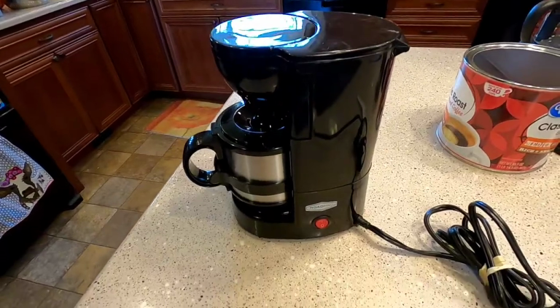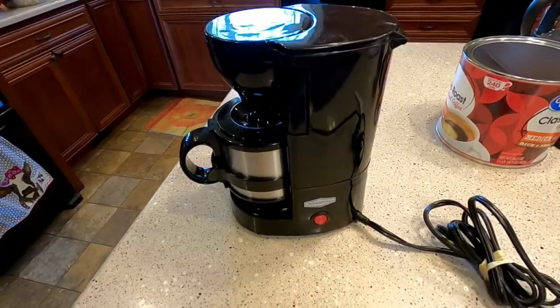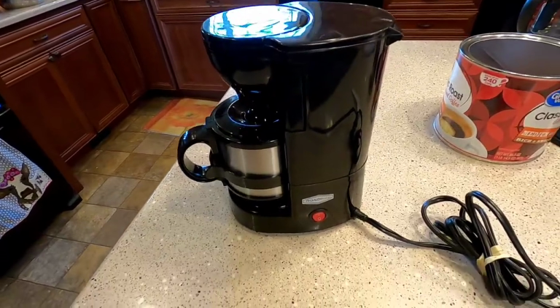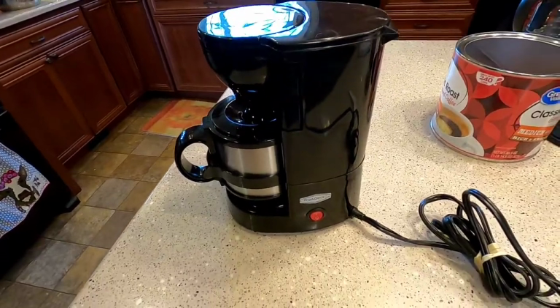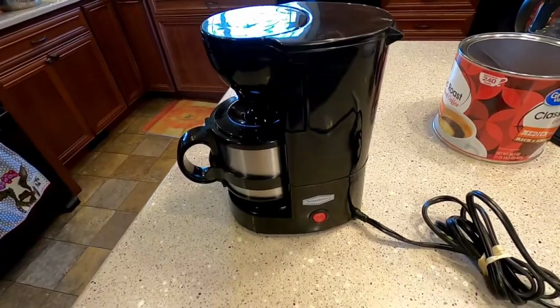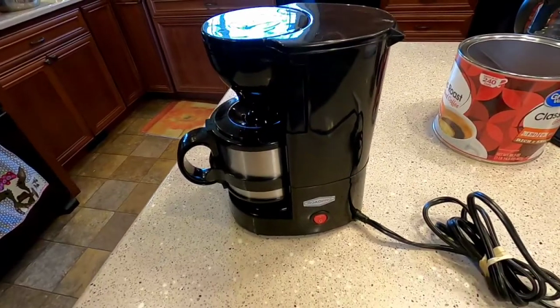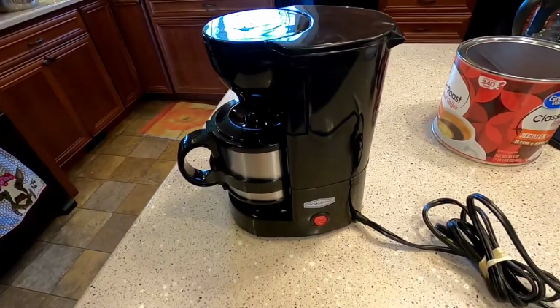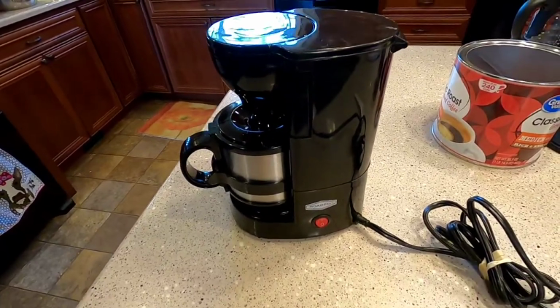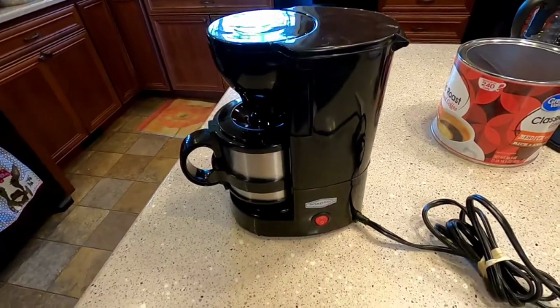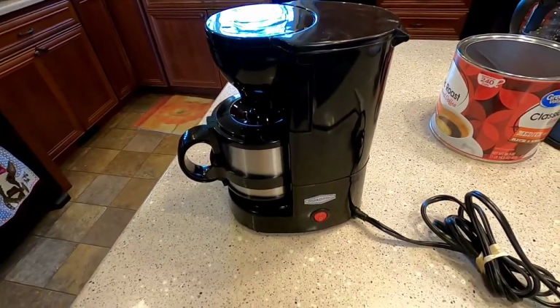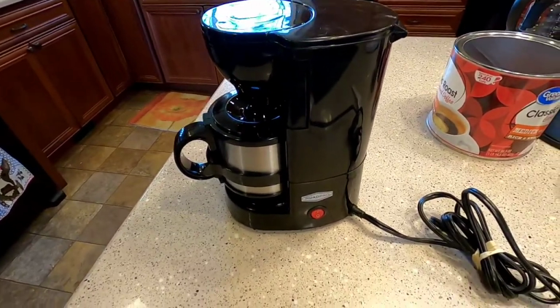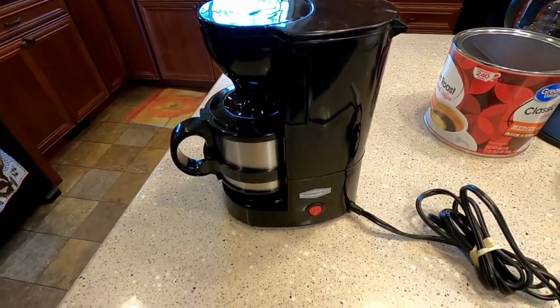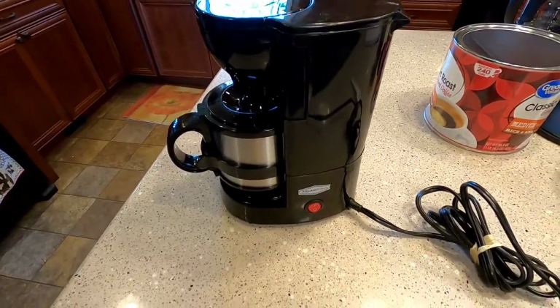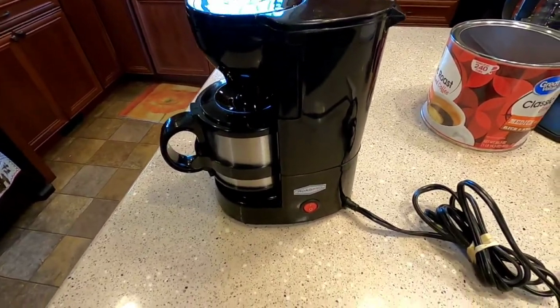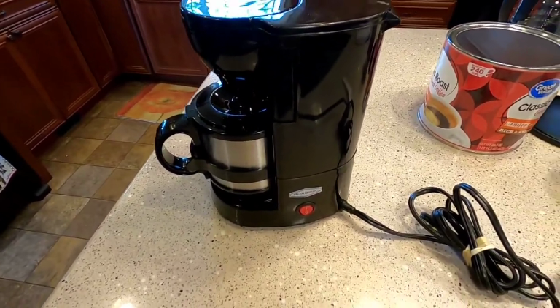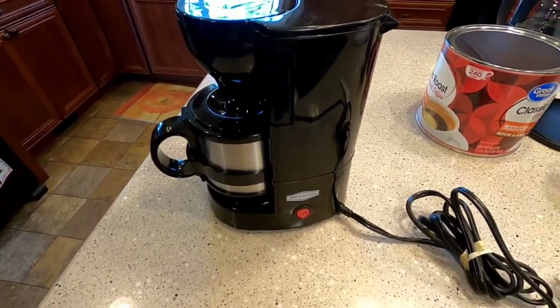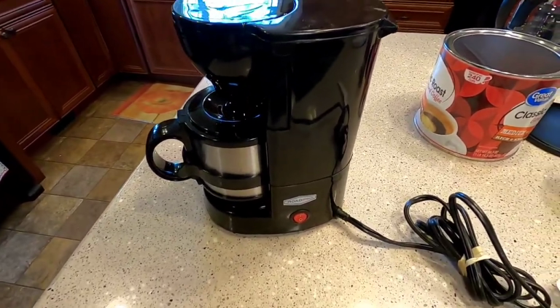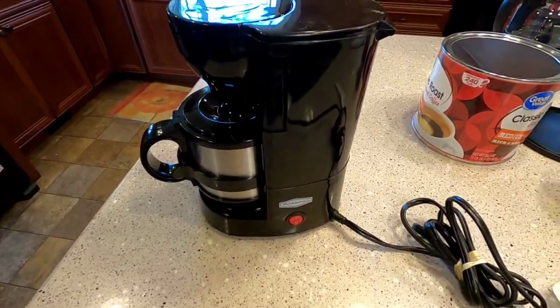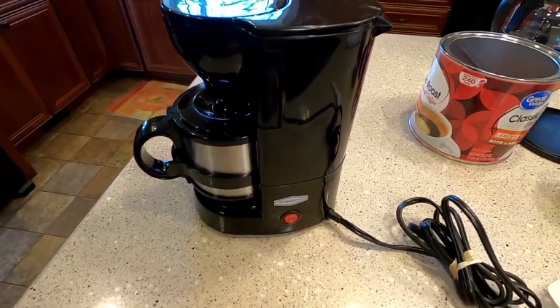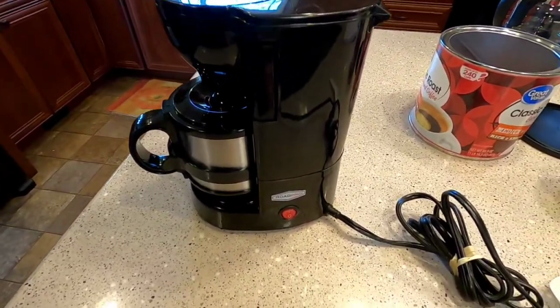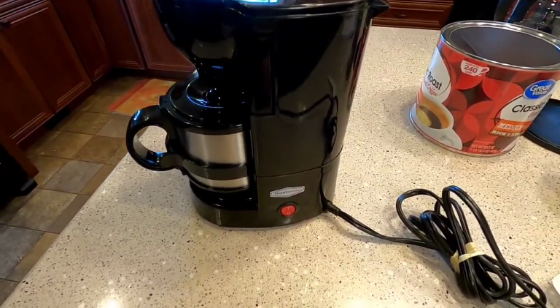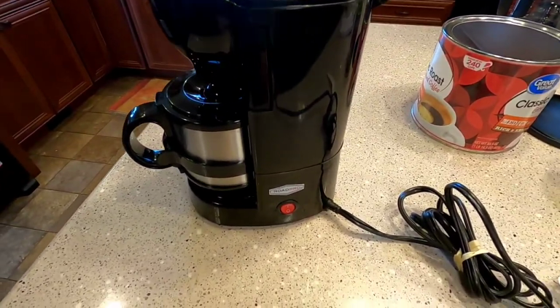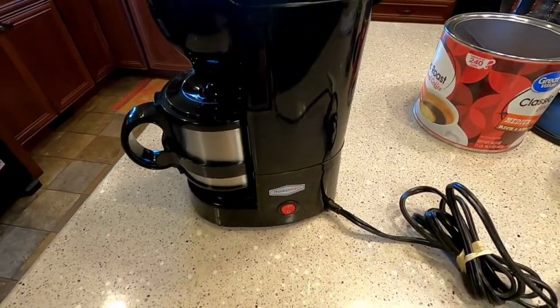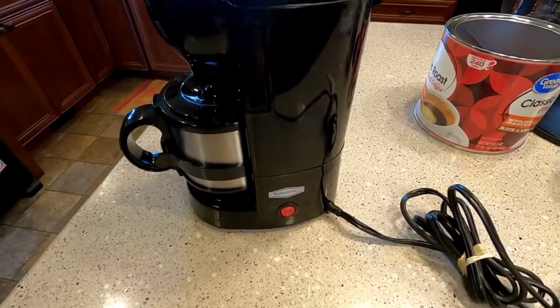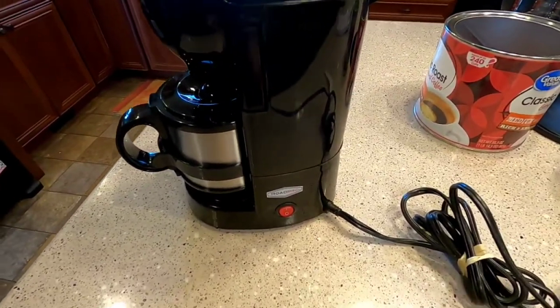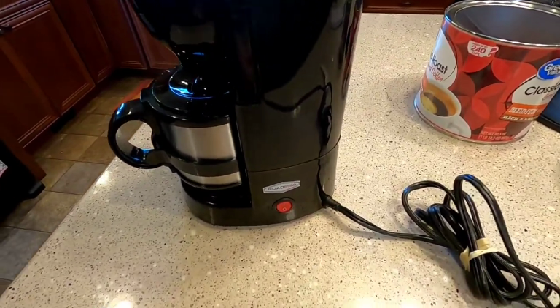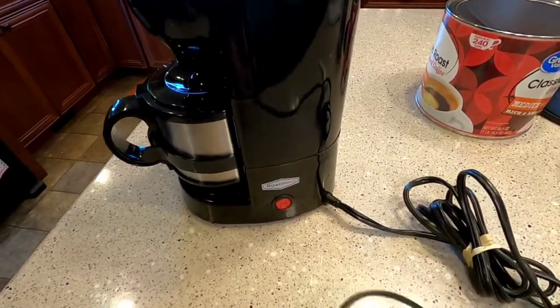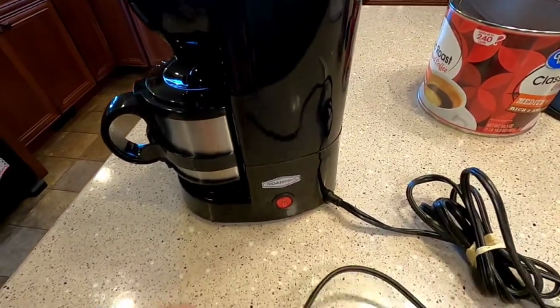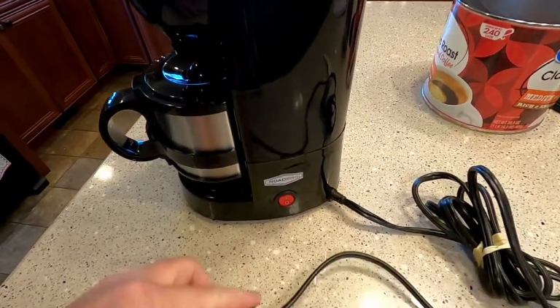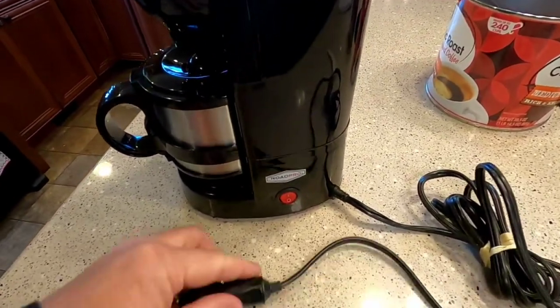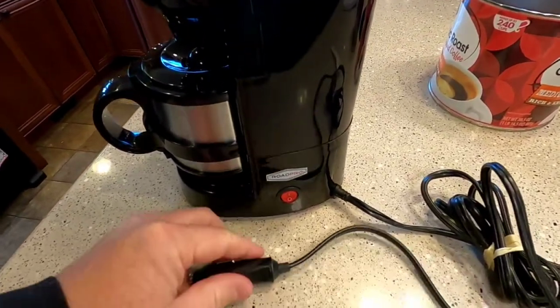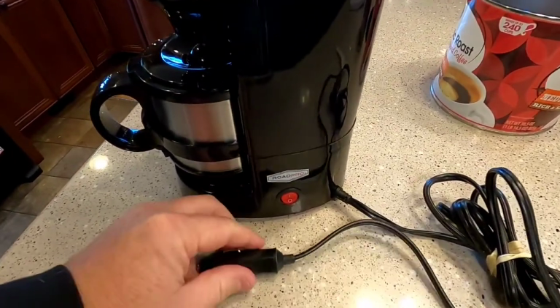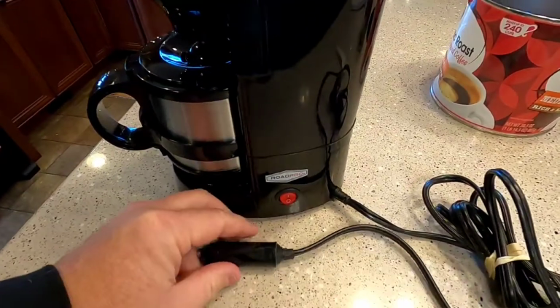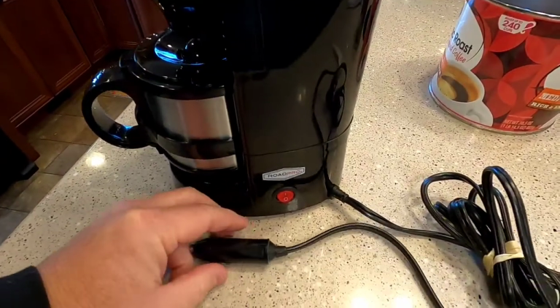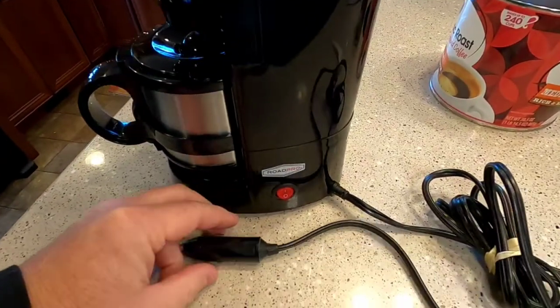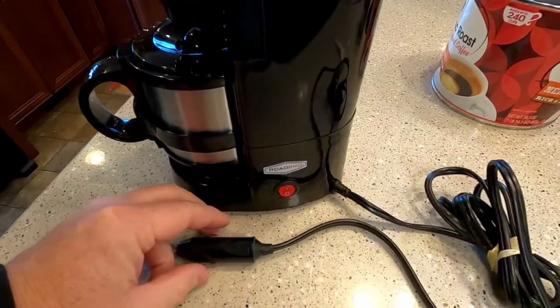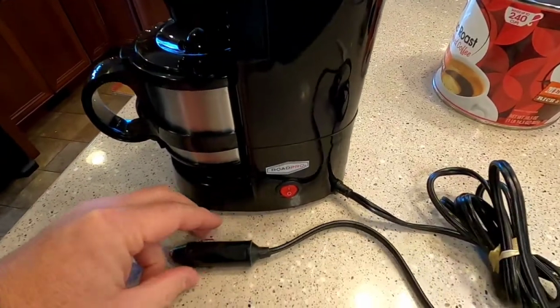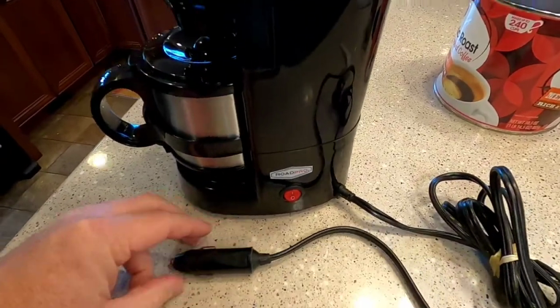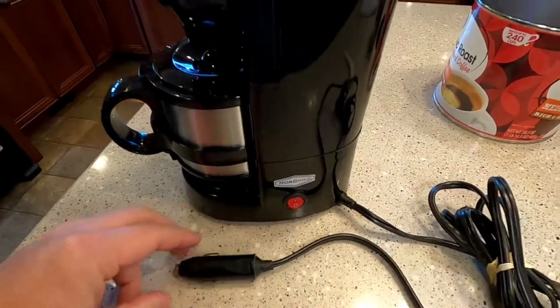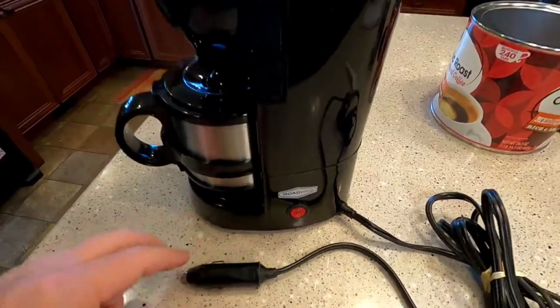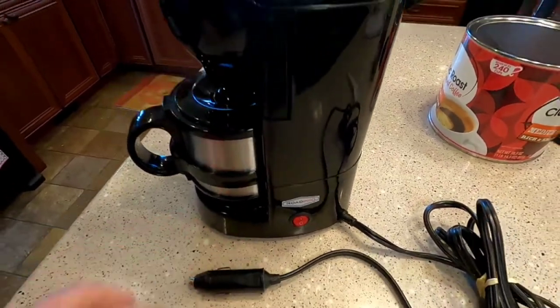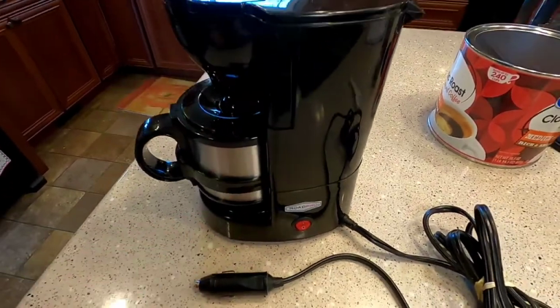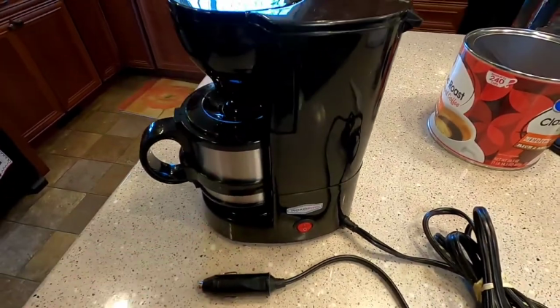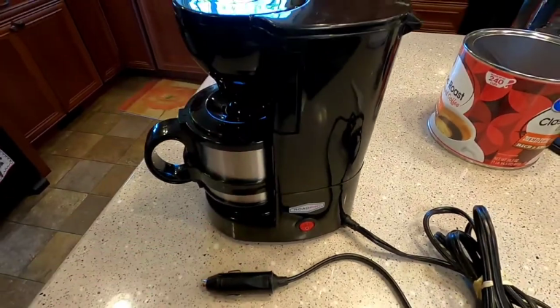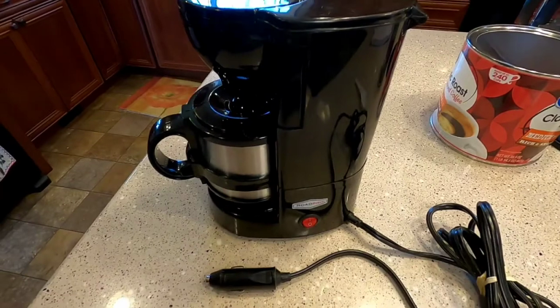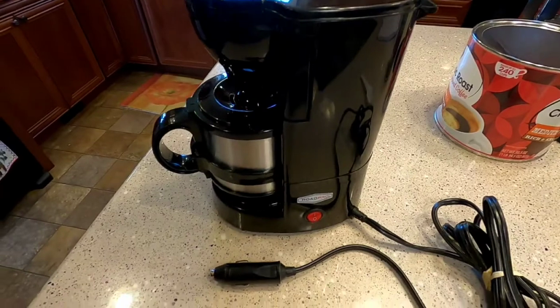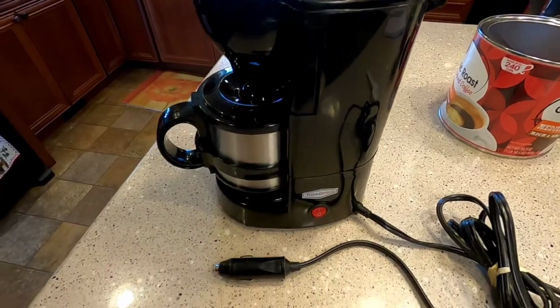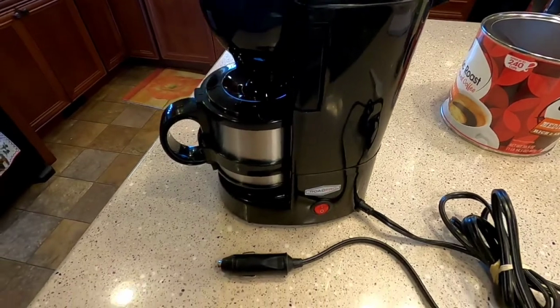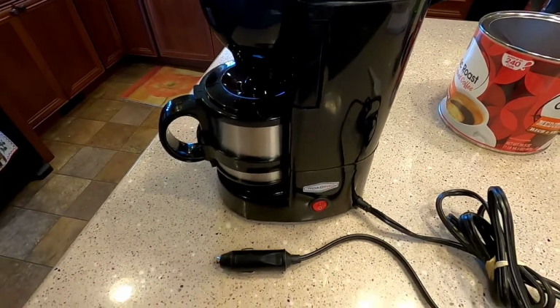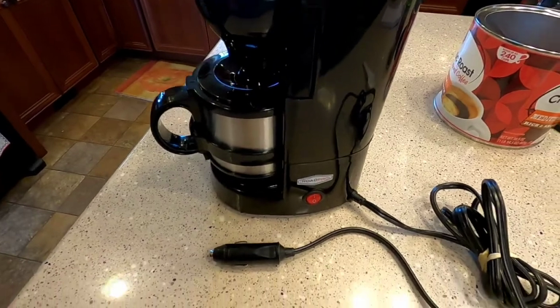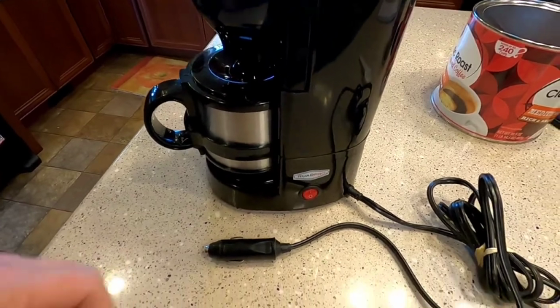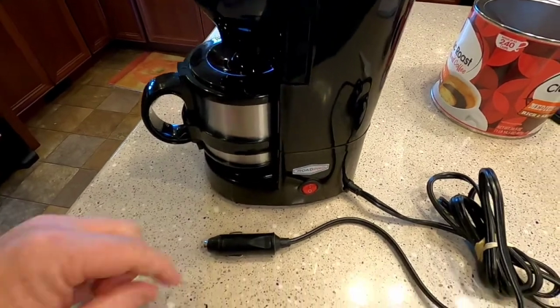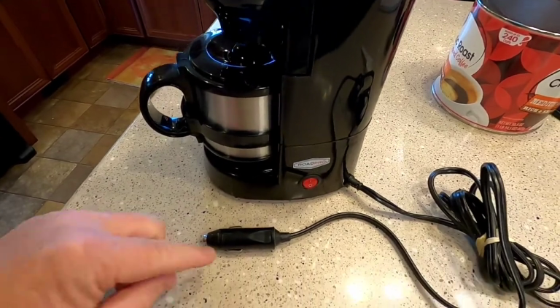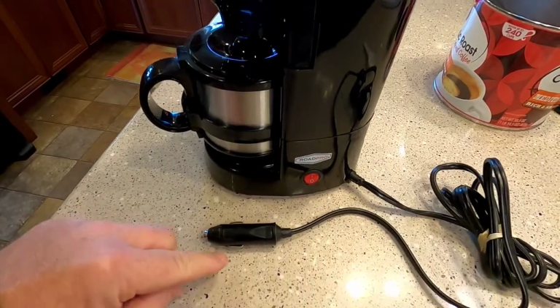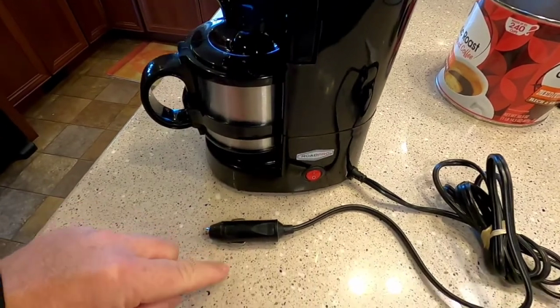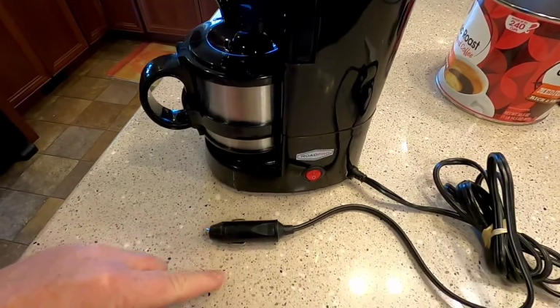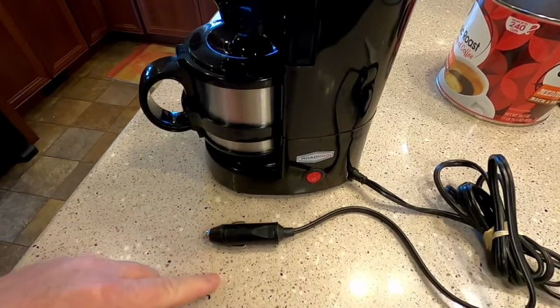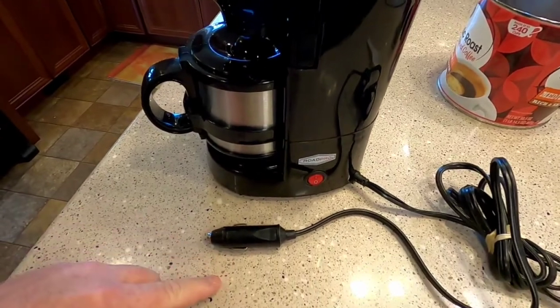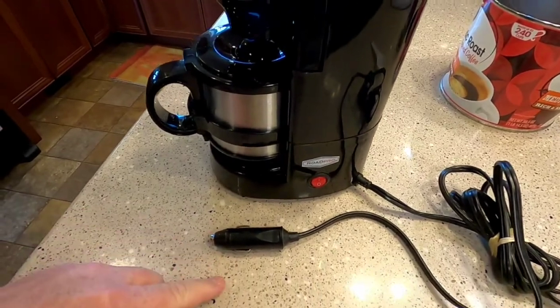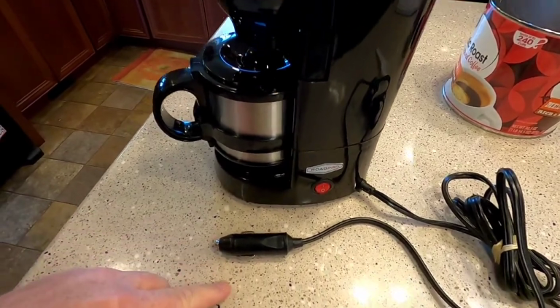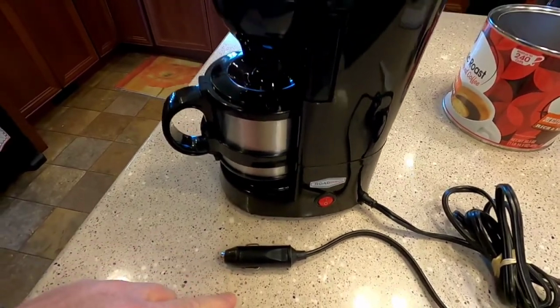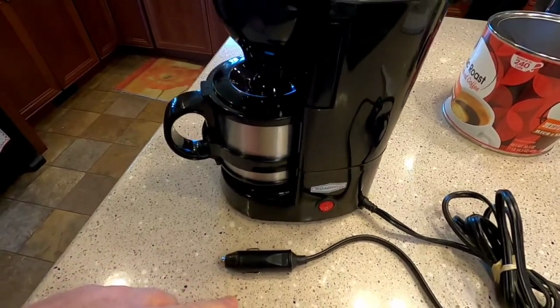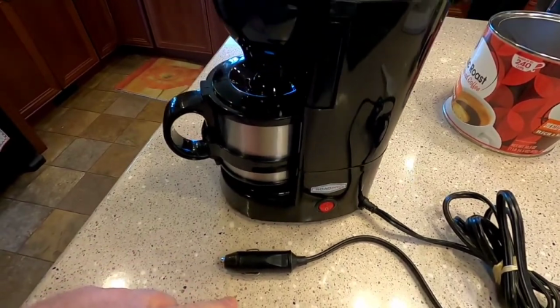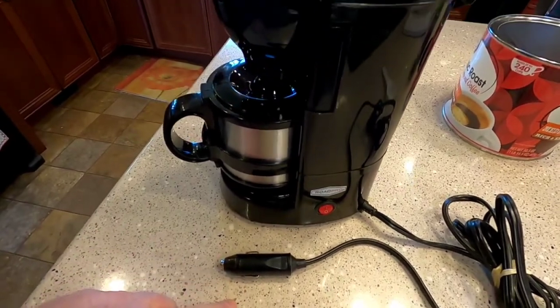Hello everyone, this is Just a Dad. We're going to do a review on this Rode Pro coffee pot made for a cigarette lighter.